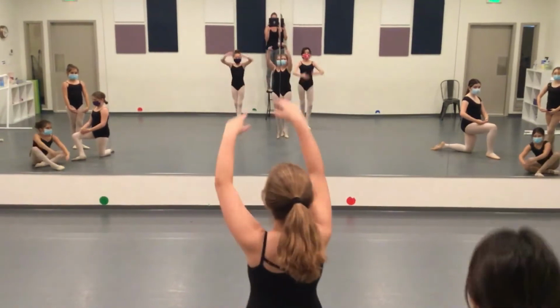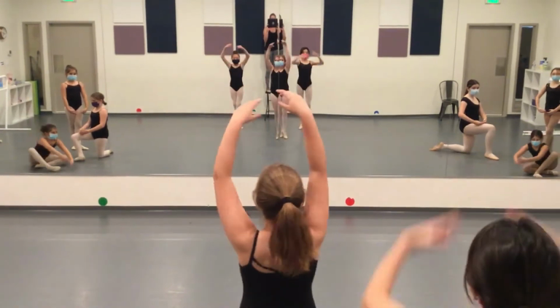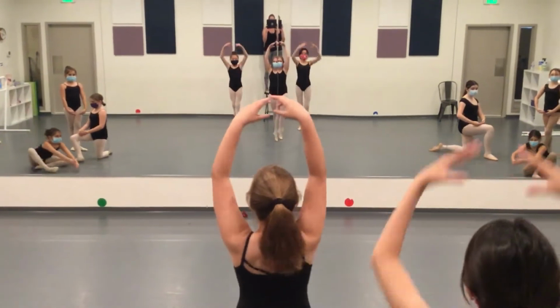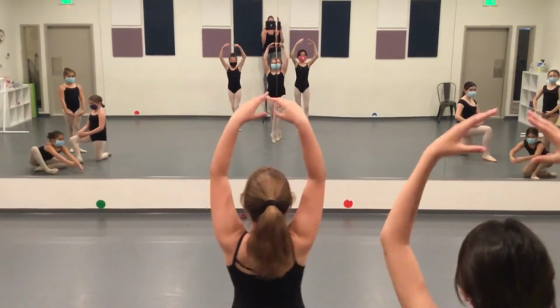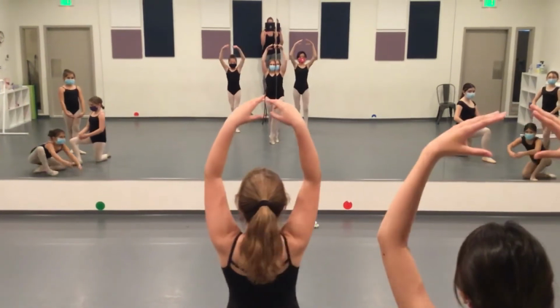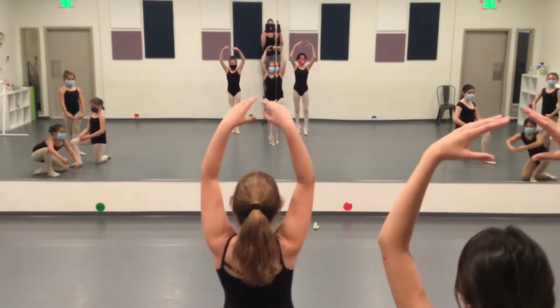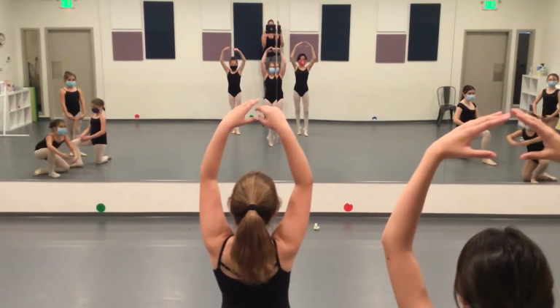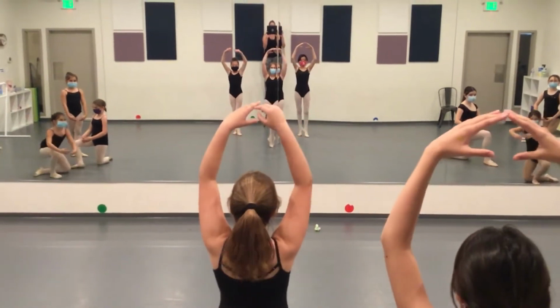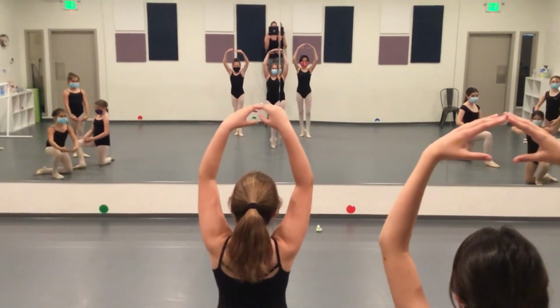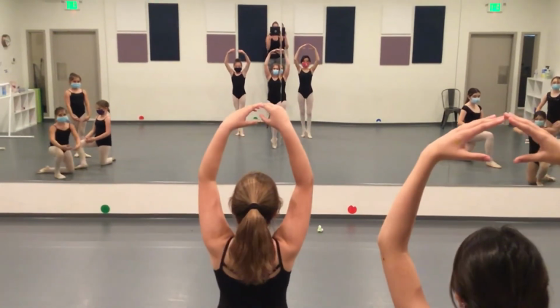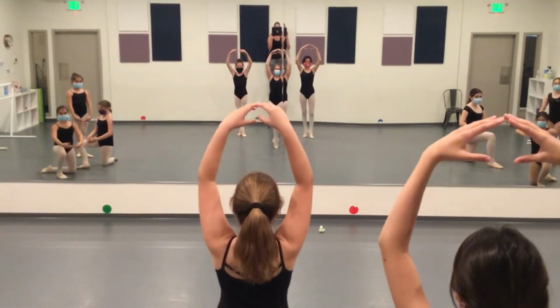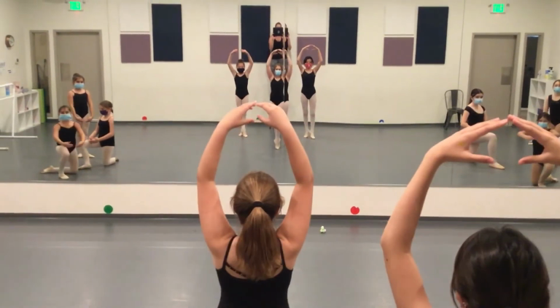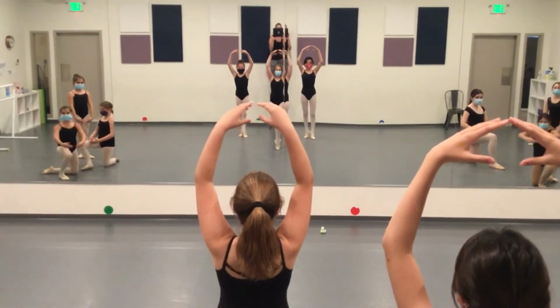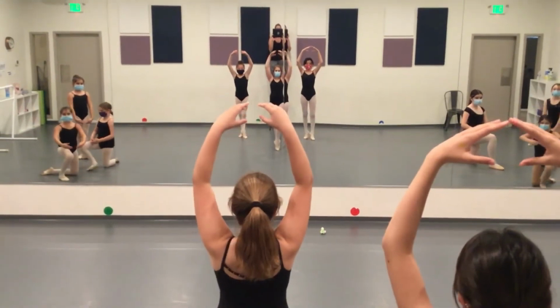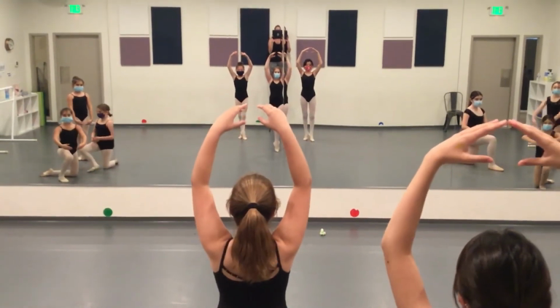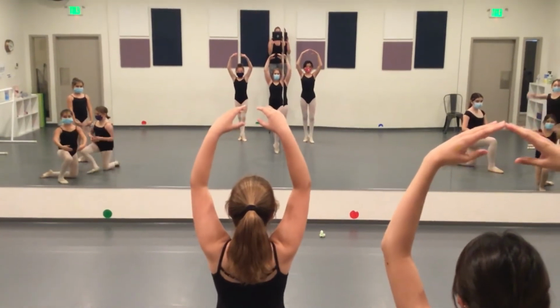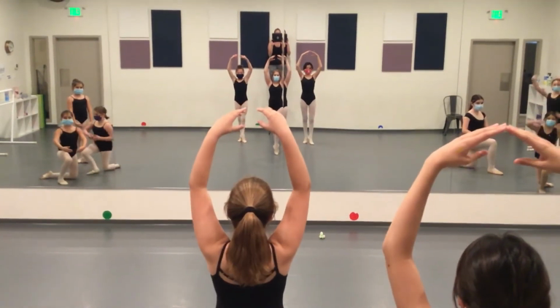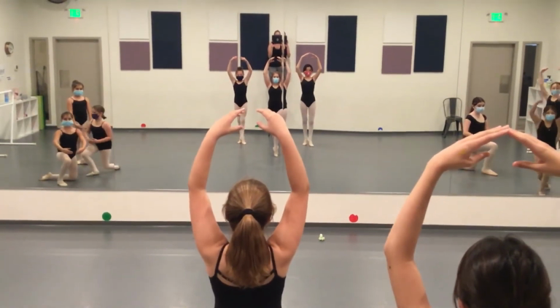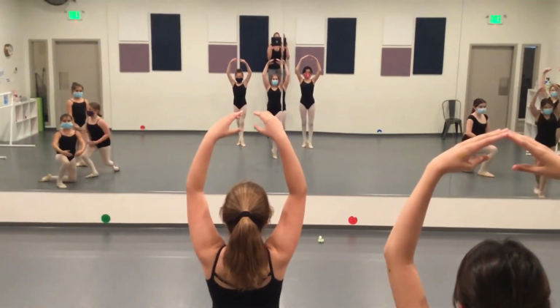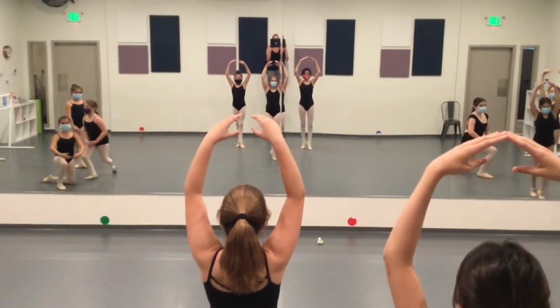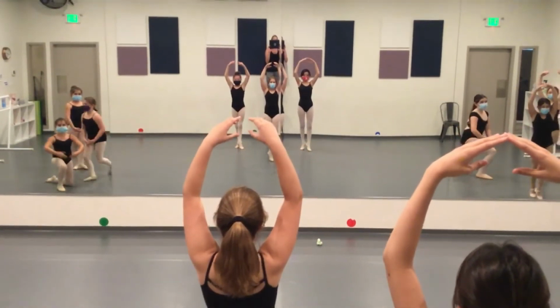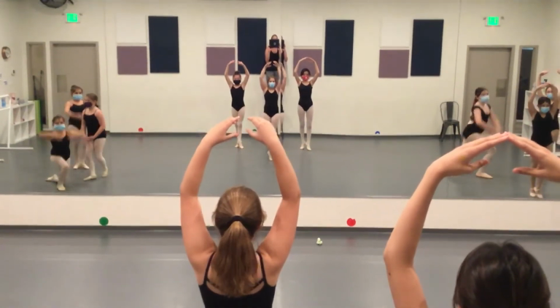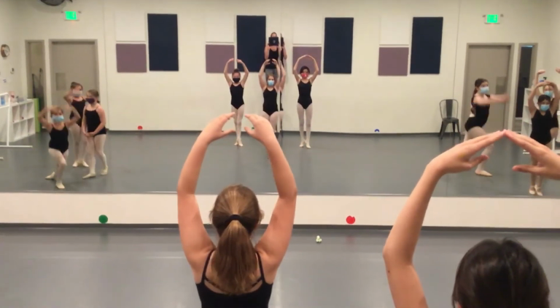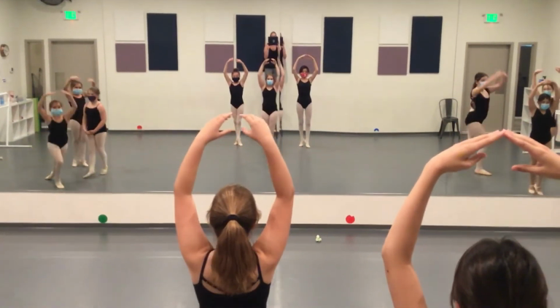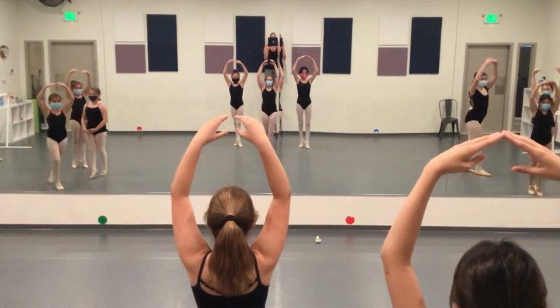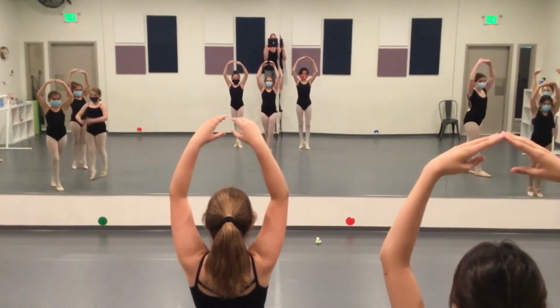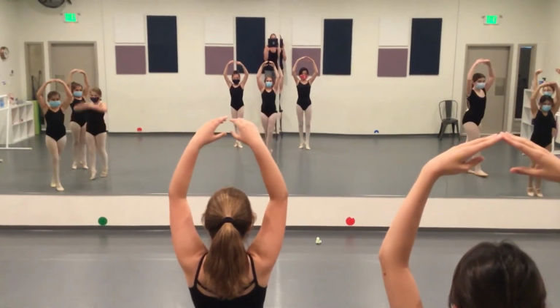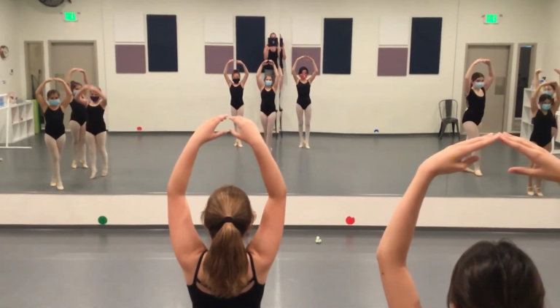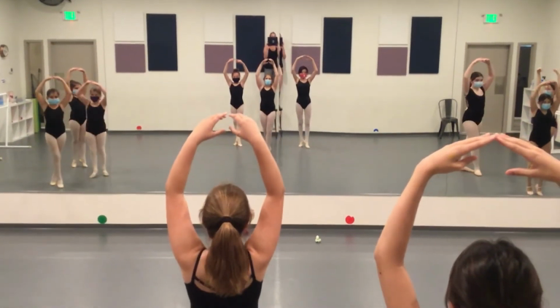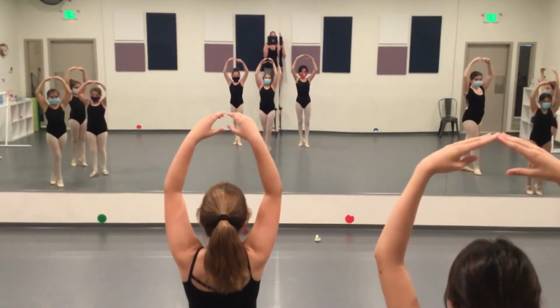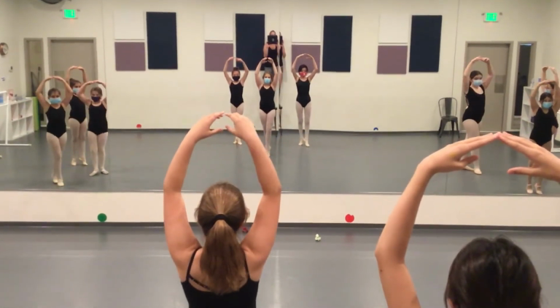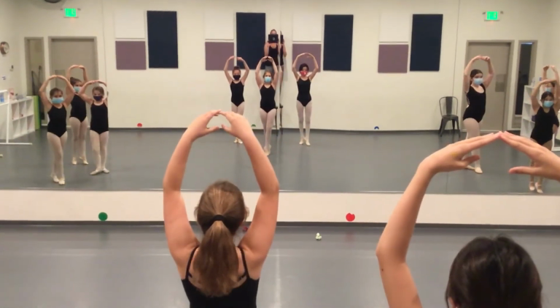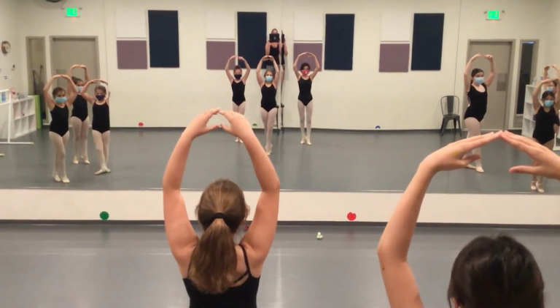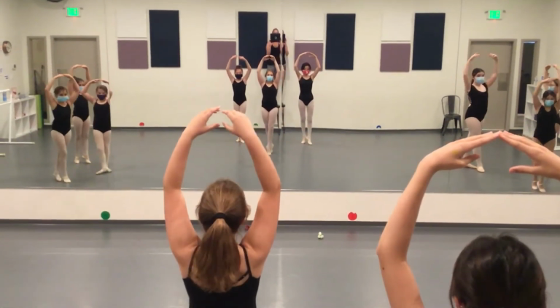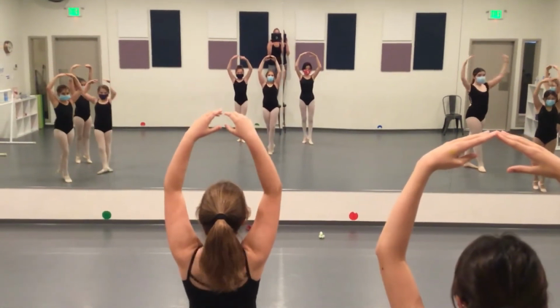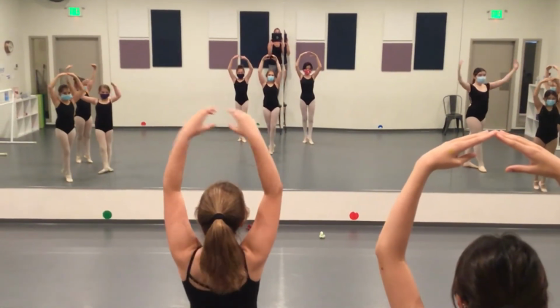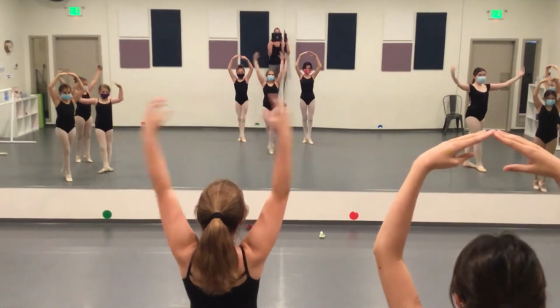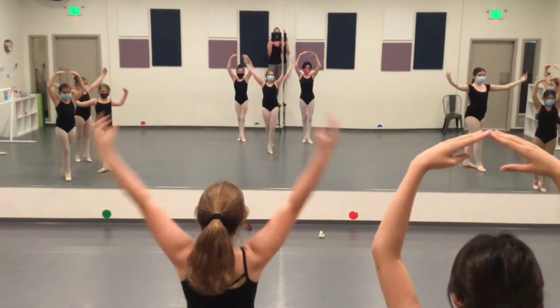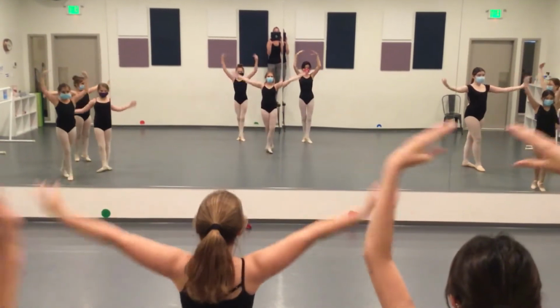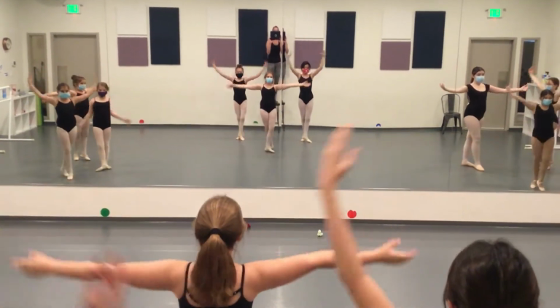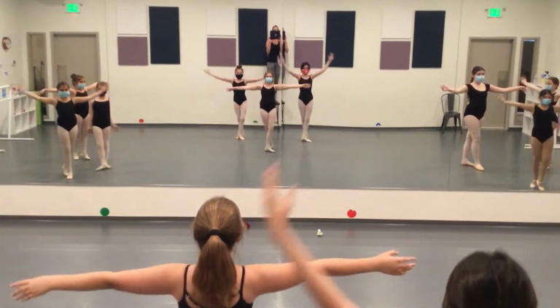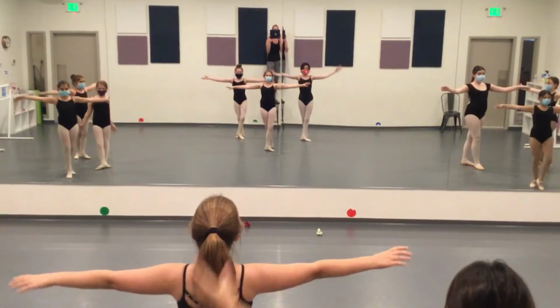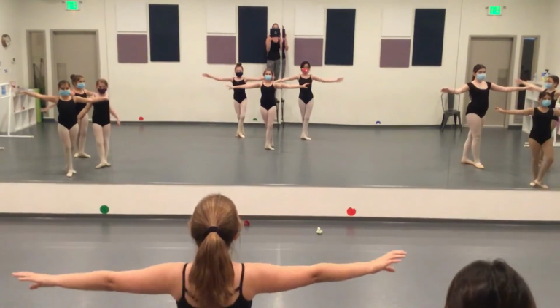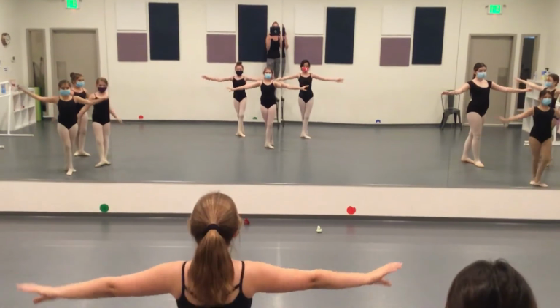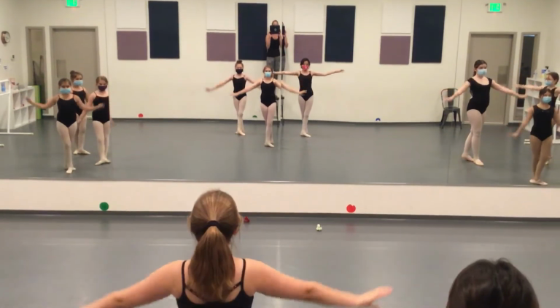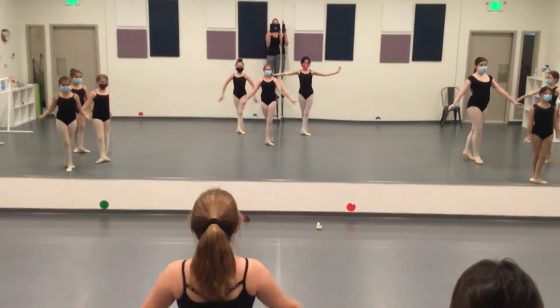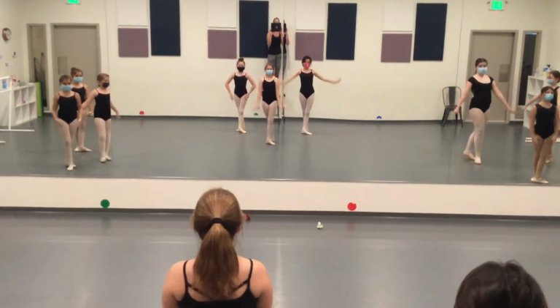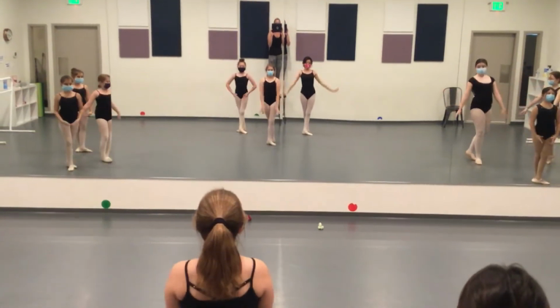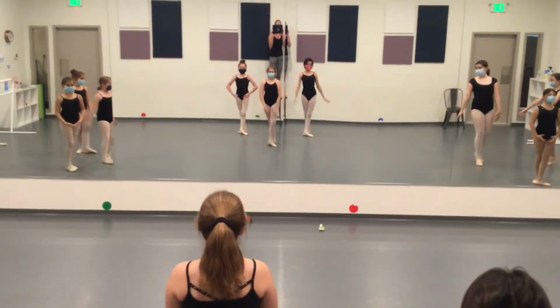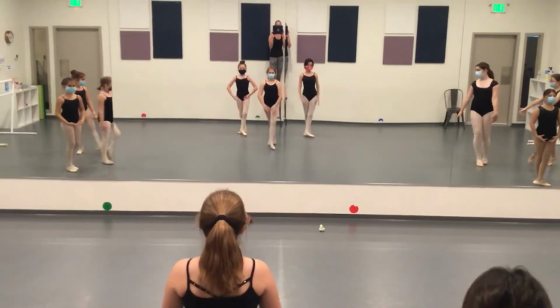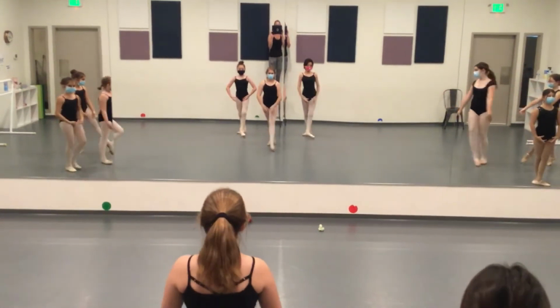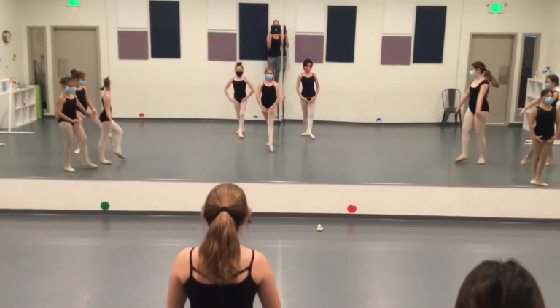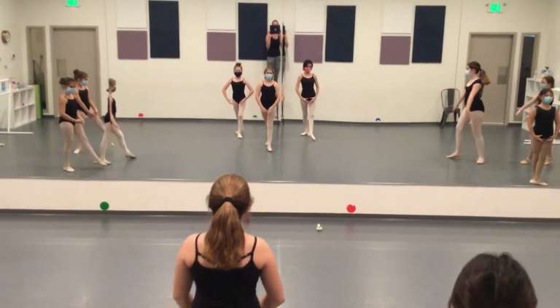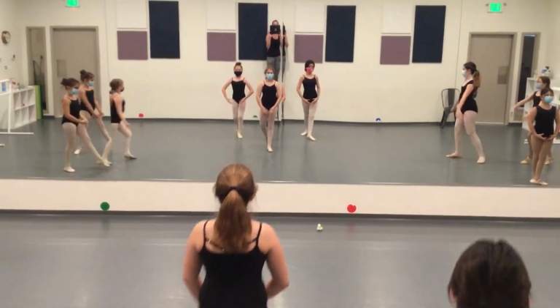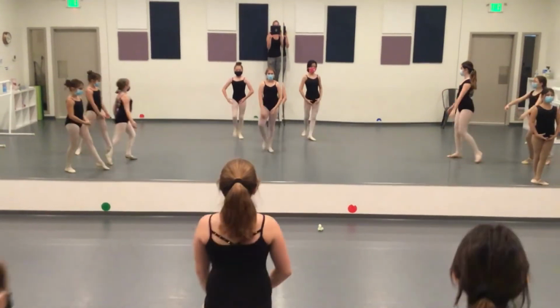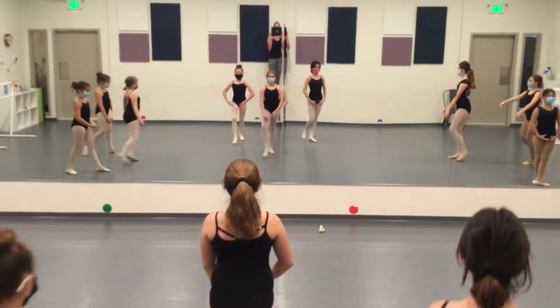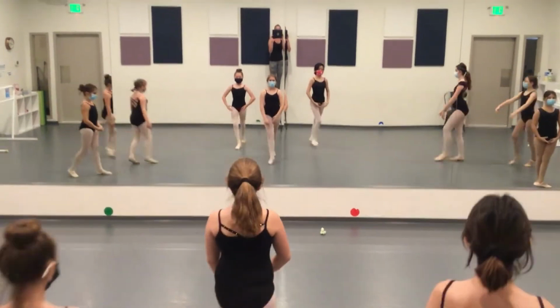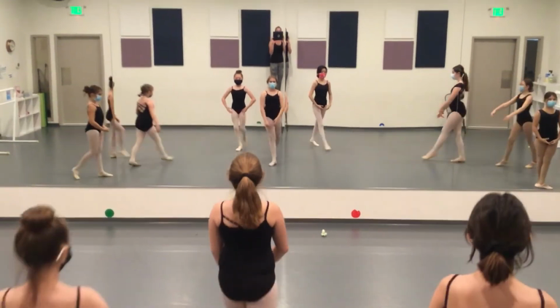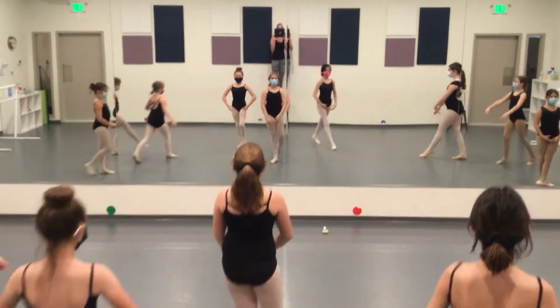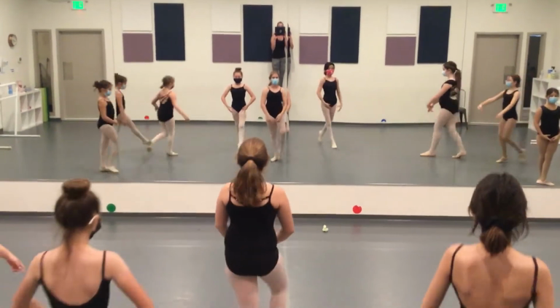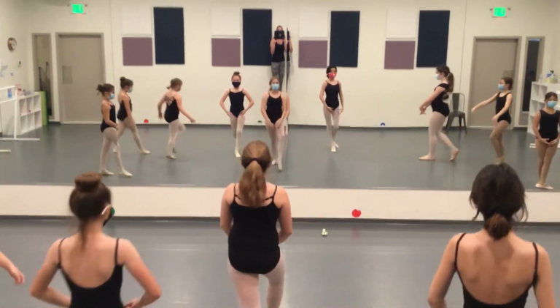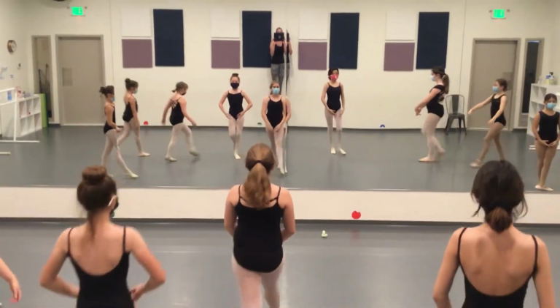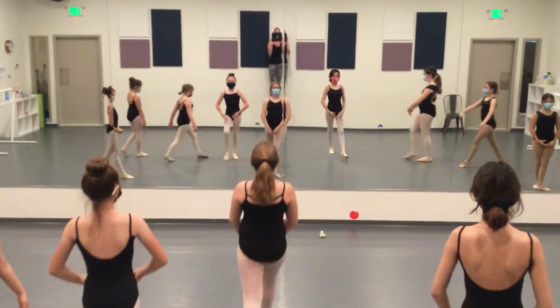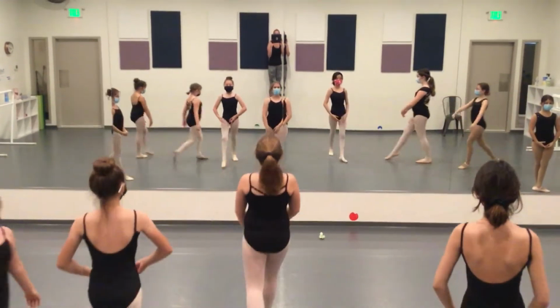One, two, three, four. Open fifth position and walk on your toes.